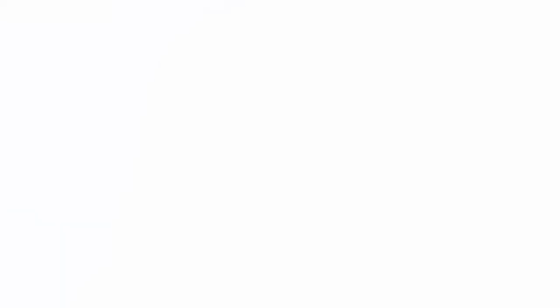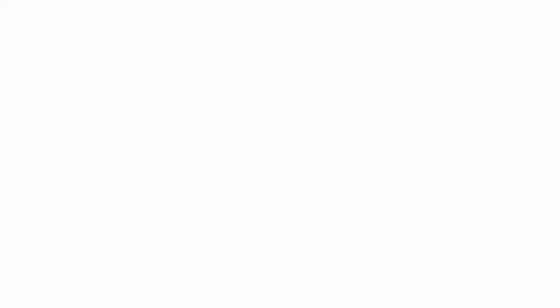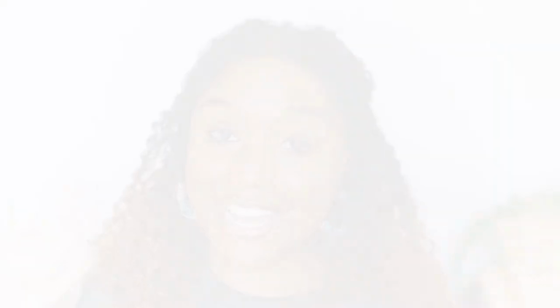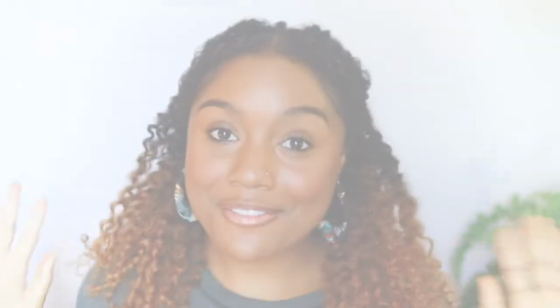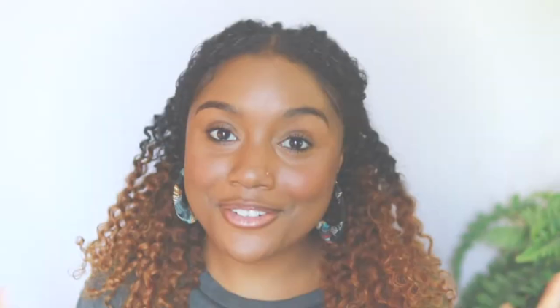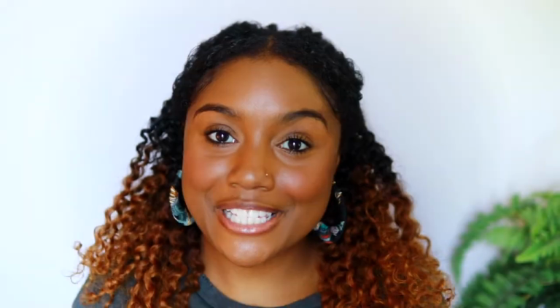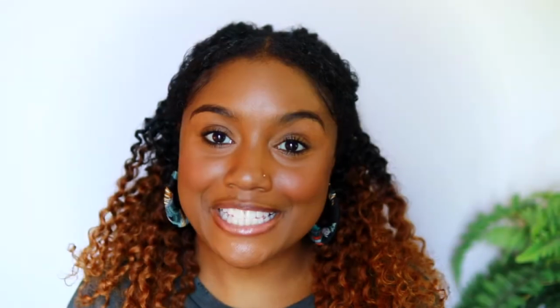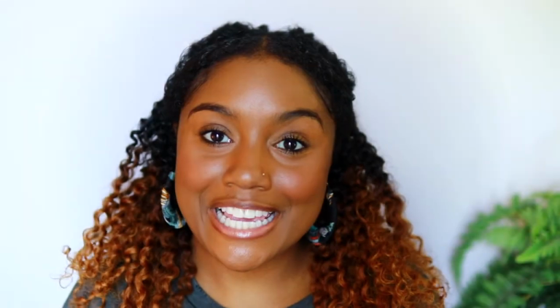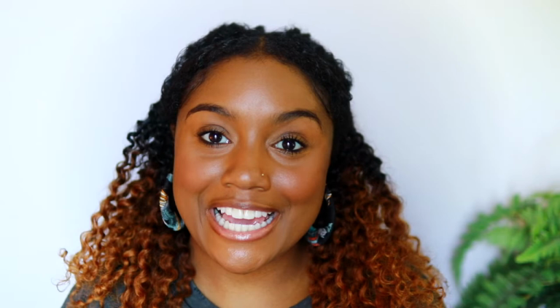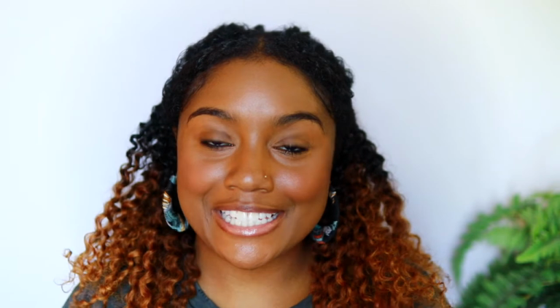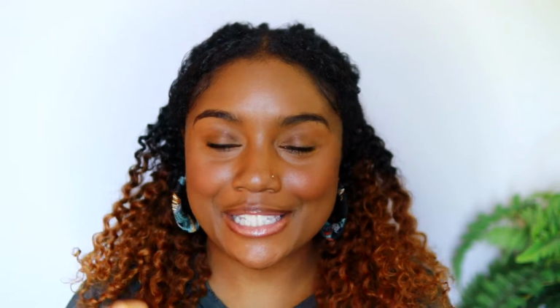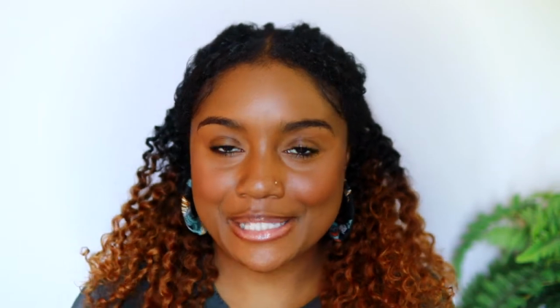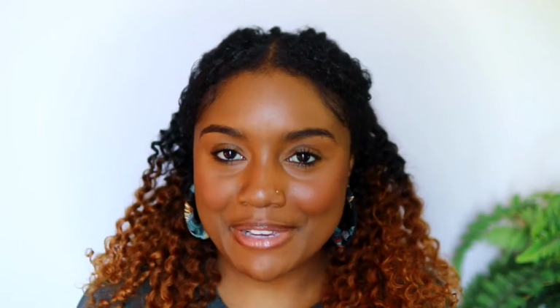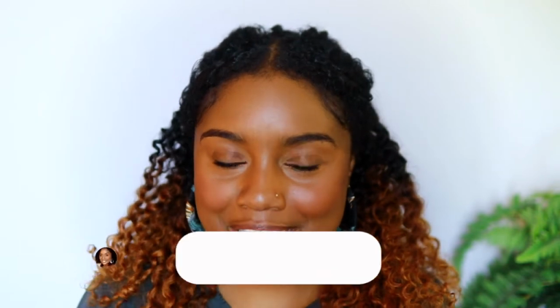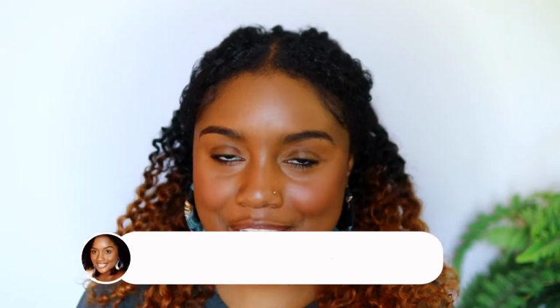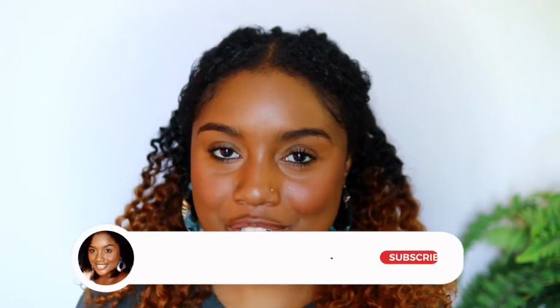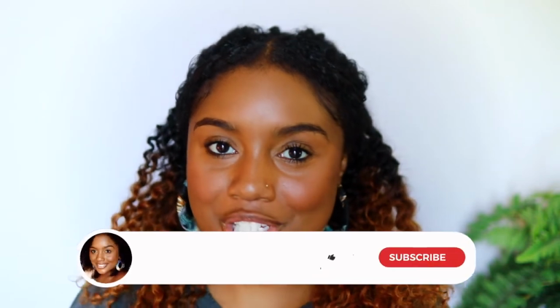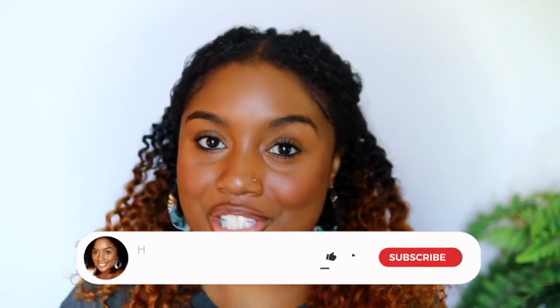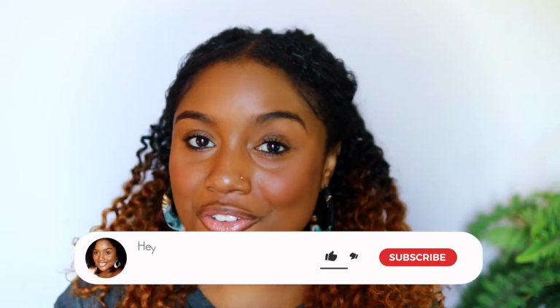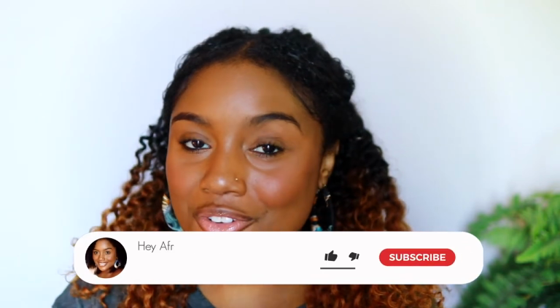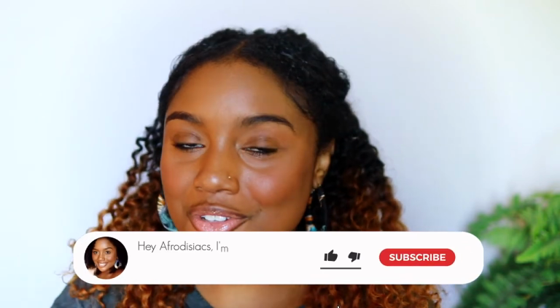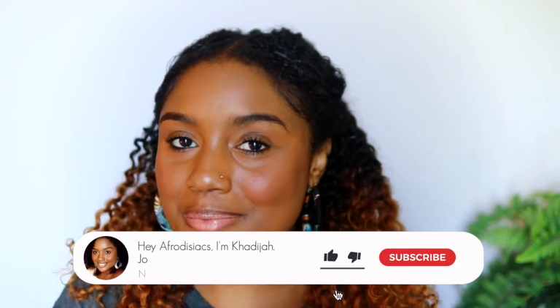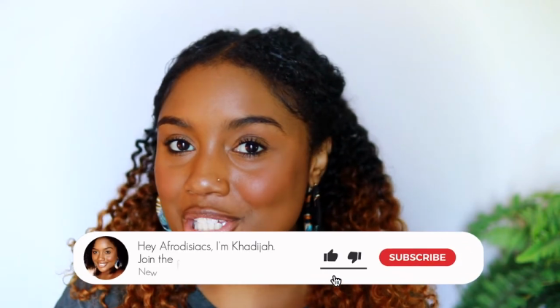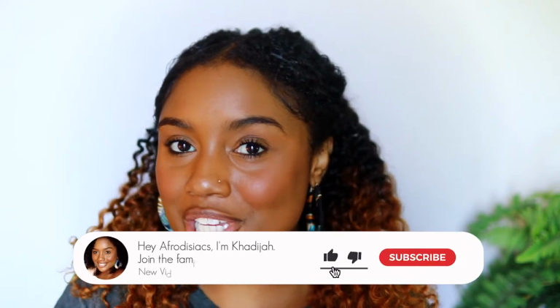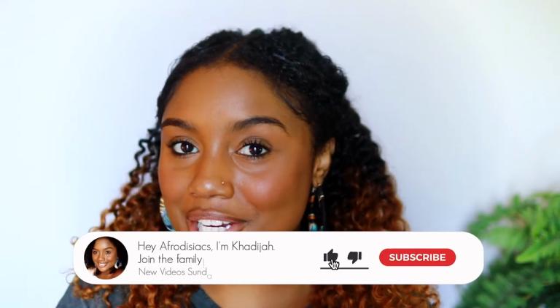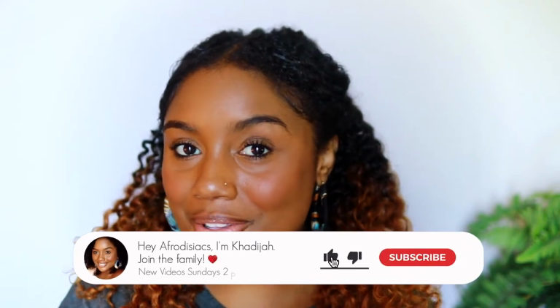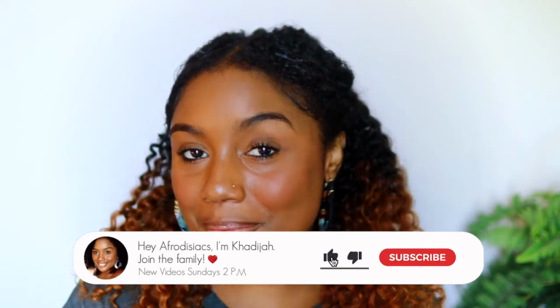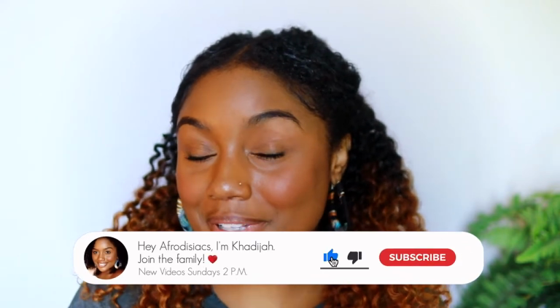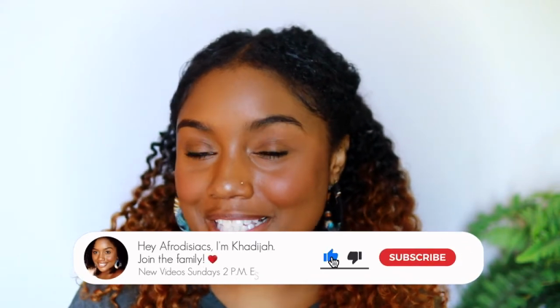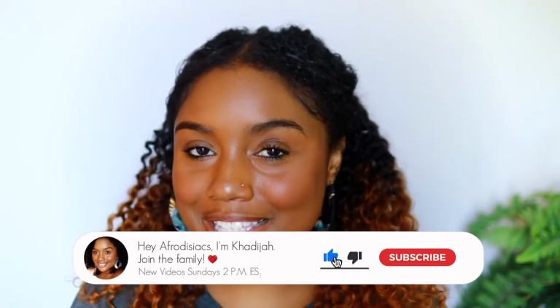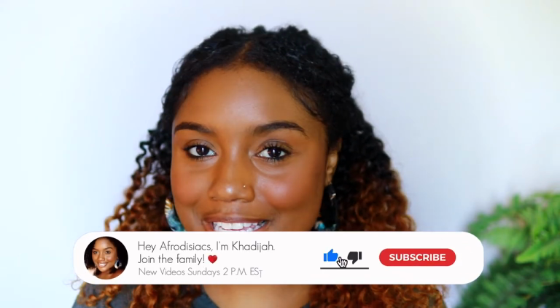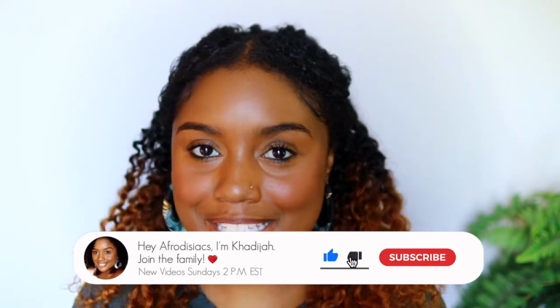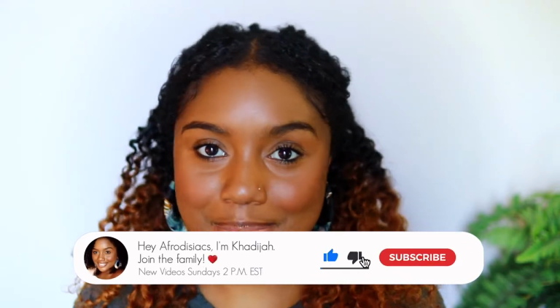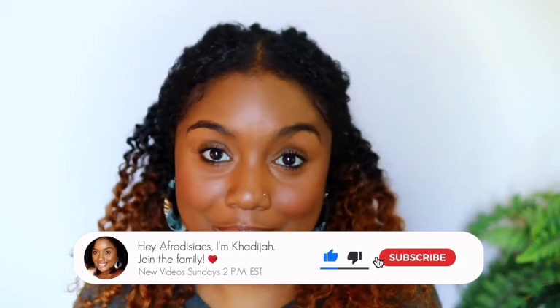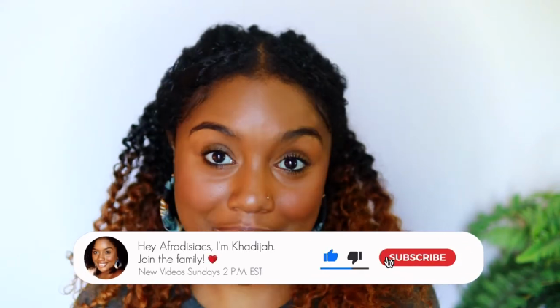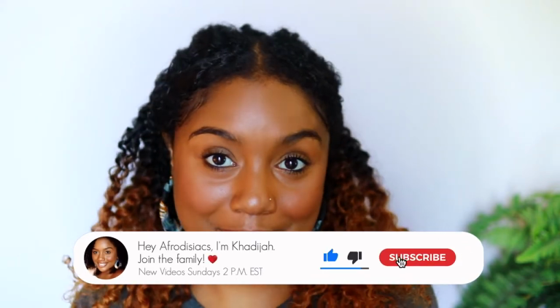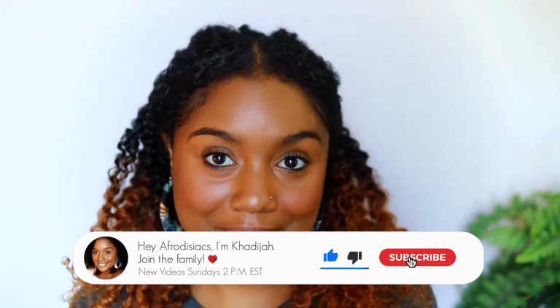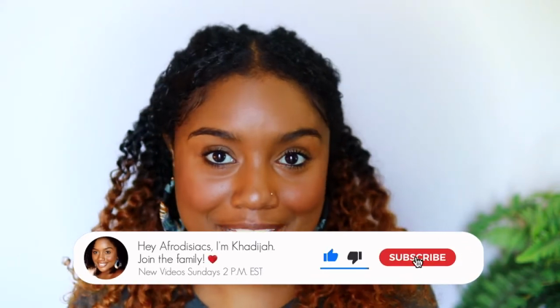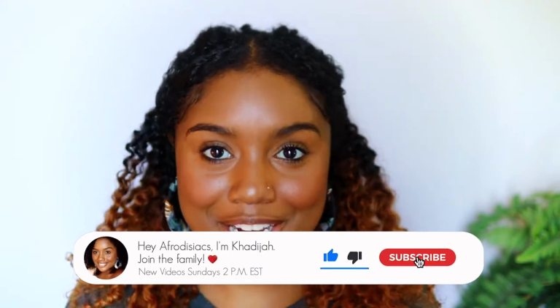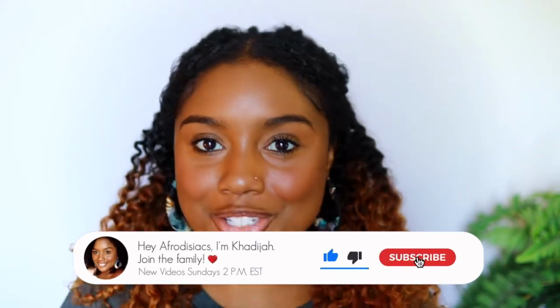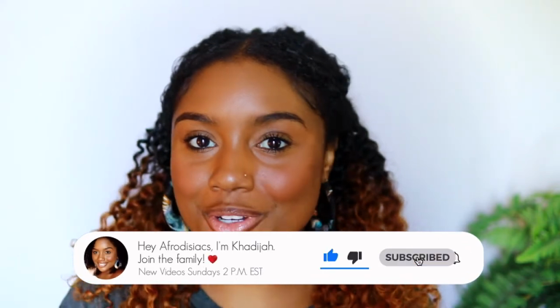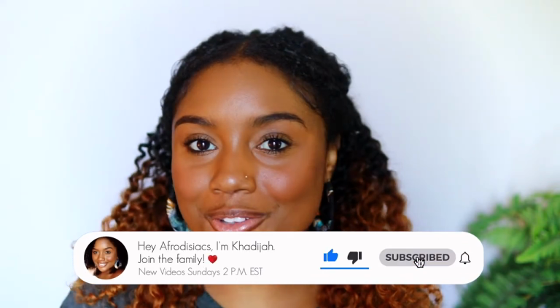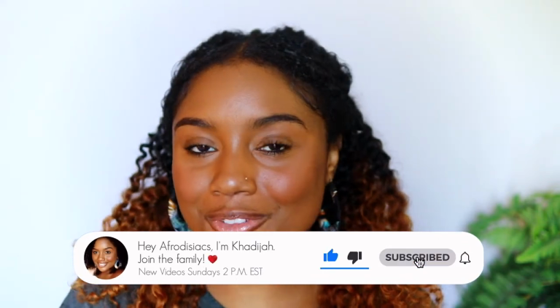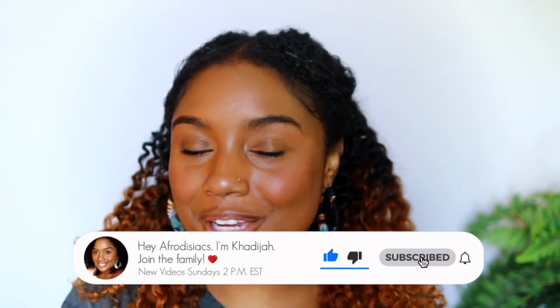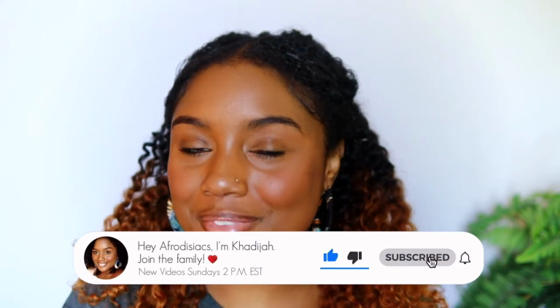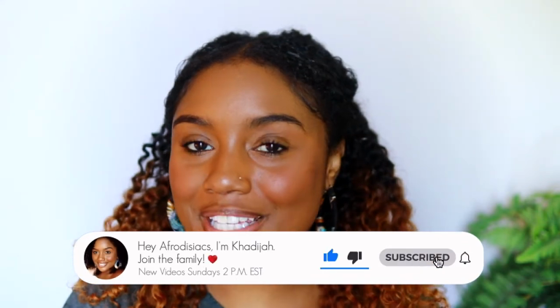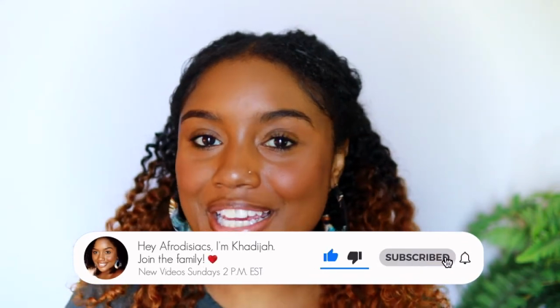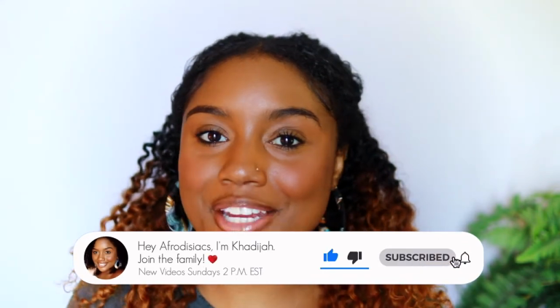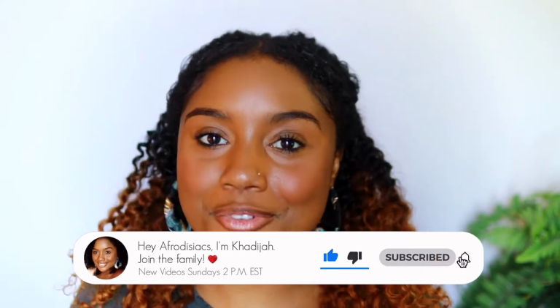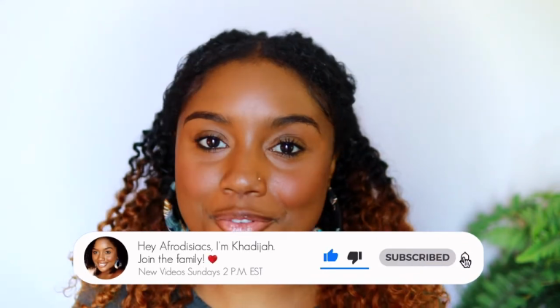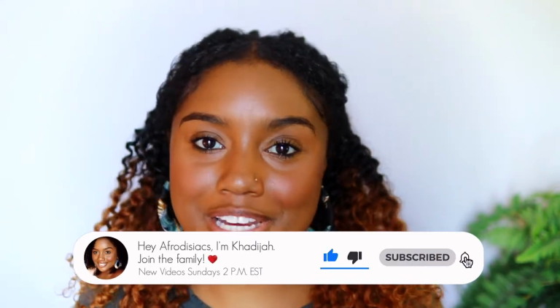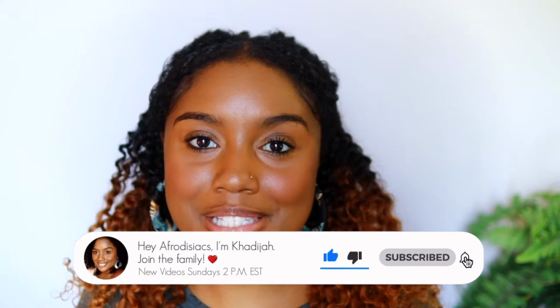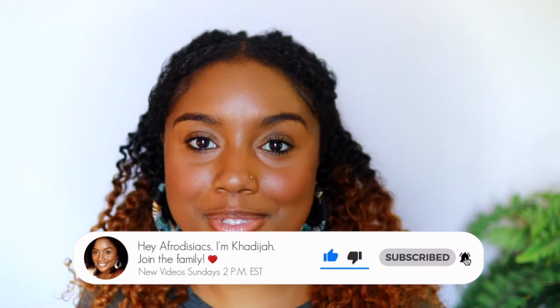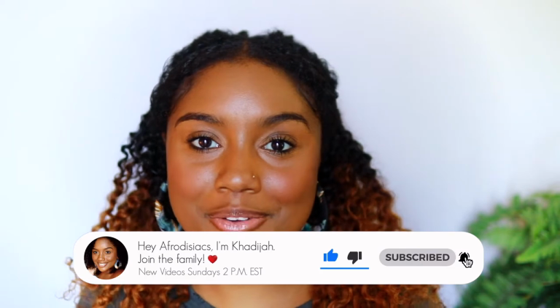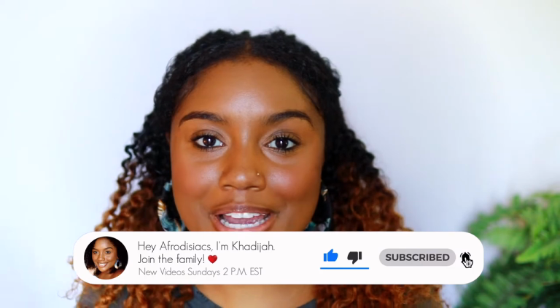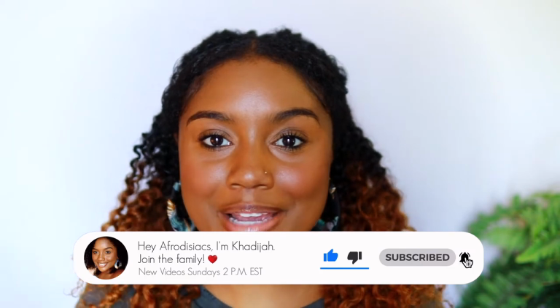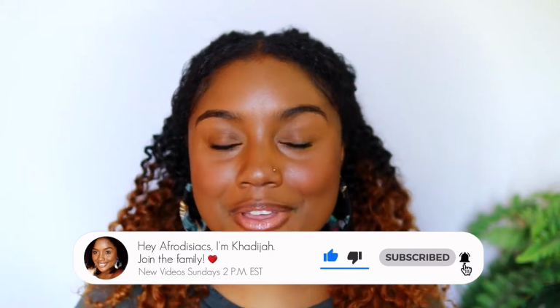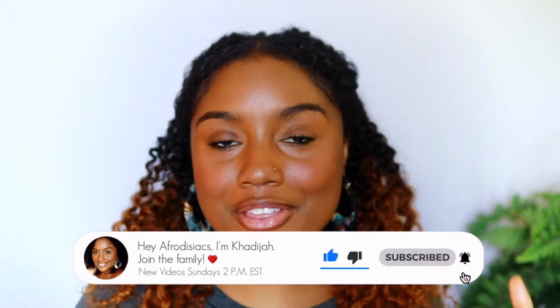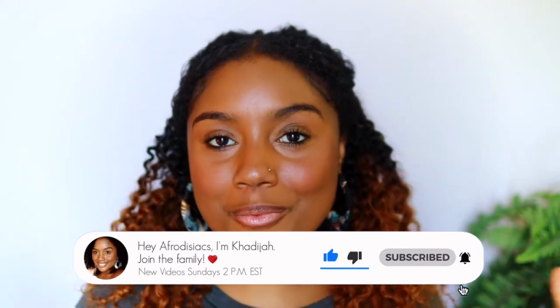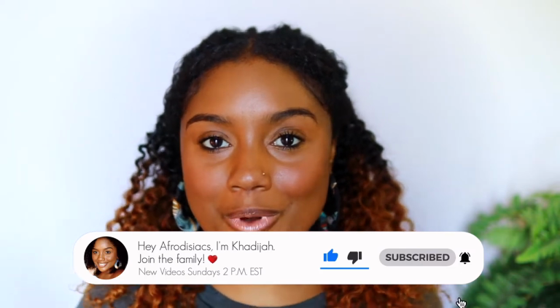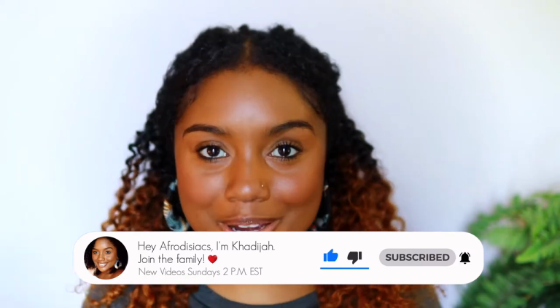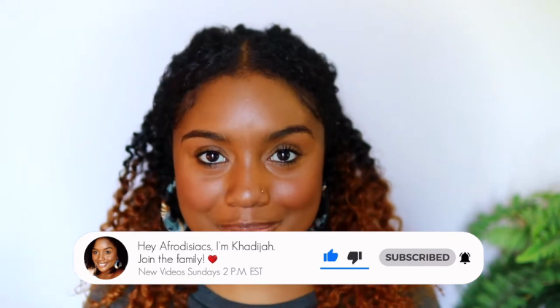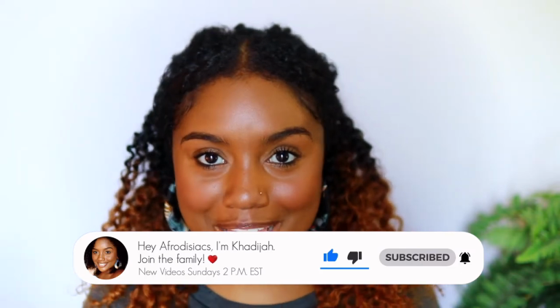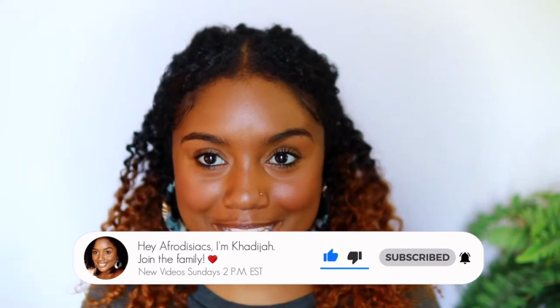Hey, I'm from ZZX, it's me Khadijah. So if you're new to my channel, please hit that subscribe button and join the family. And if you're already subscribed, welcome back.